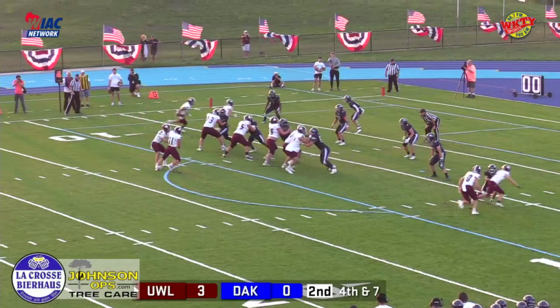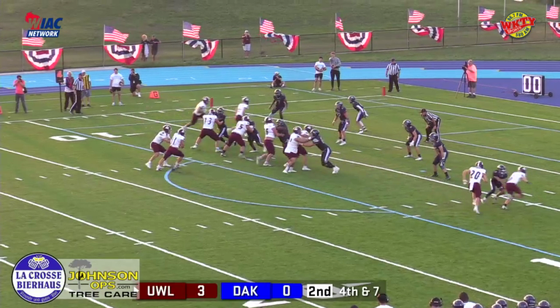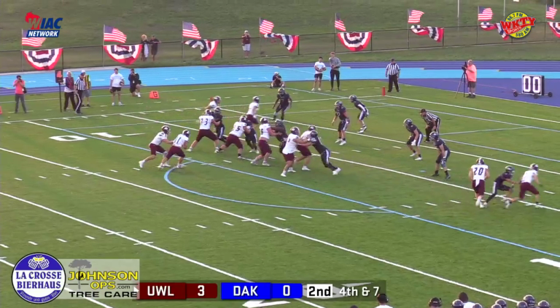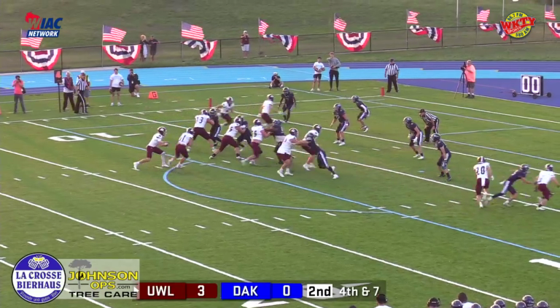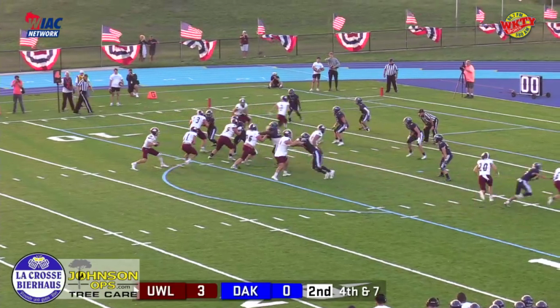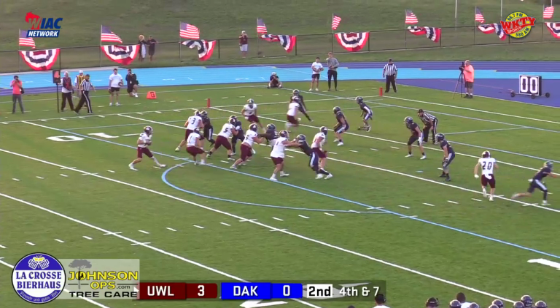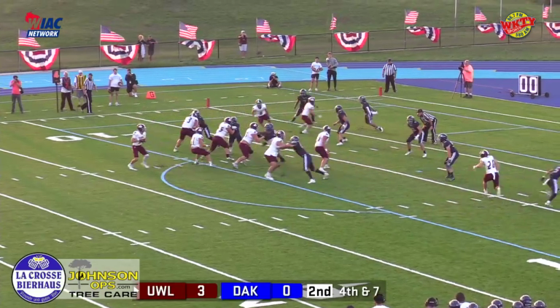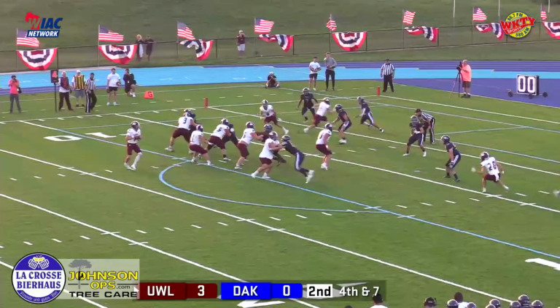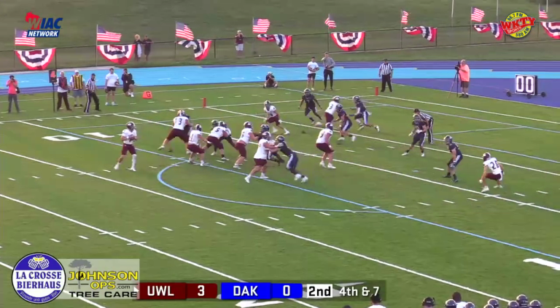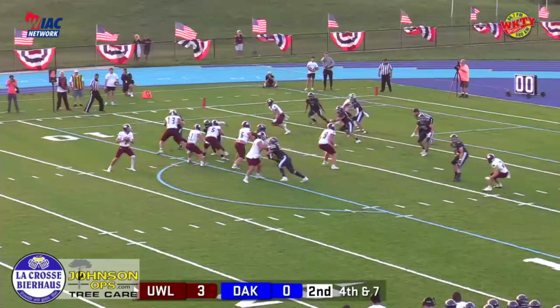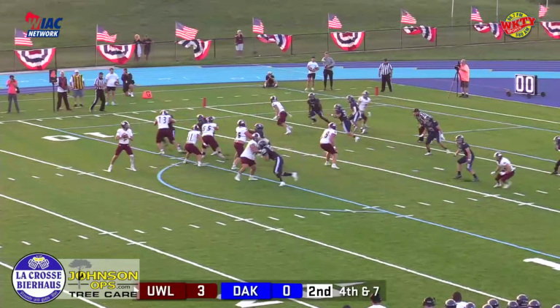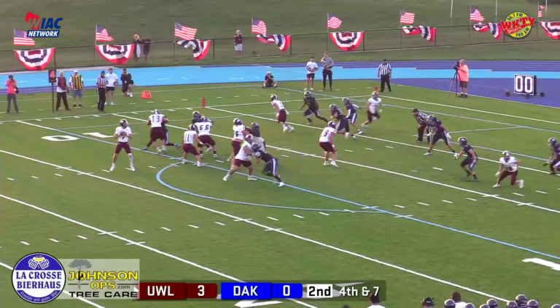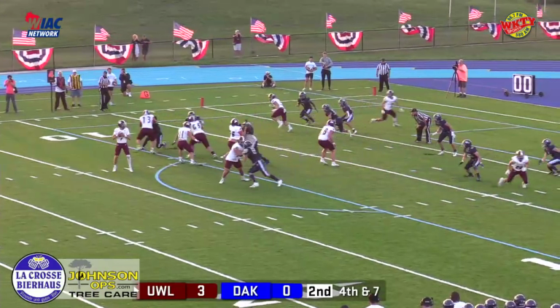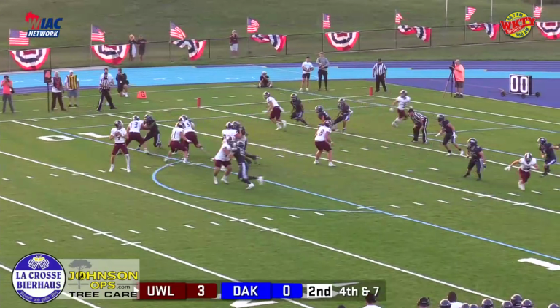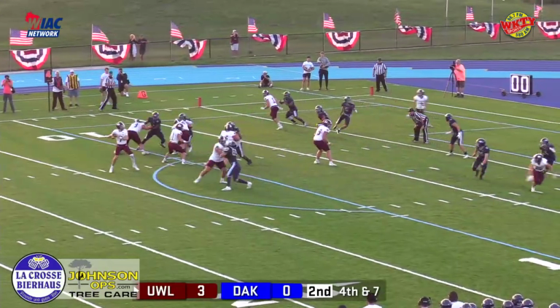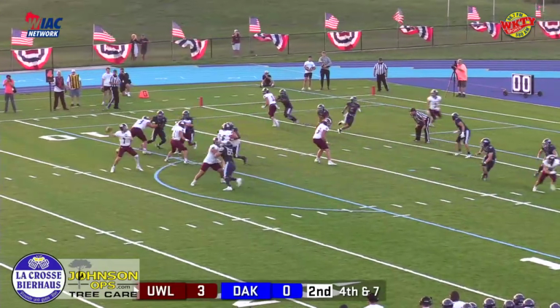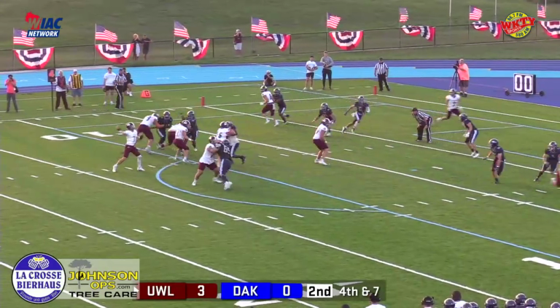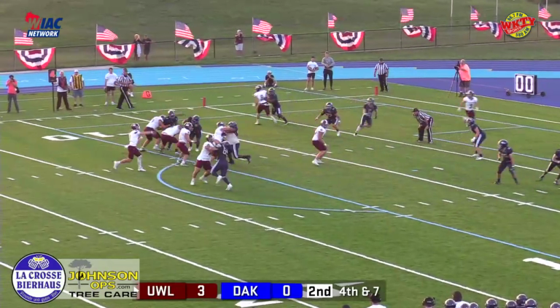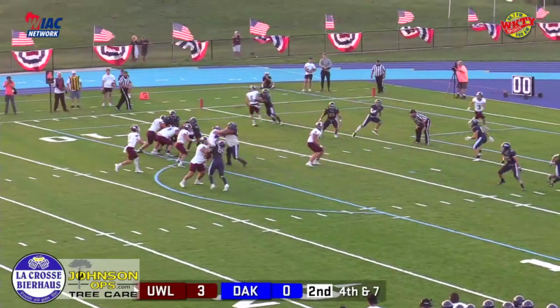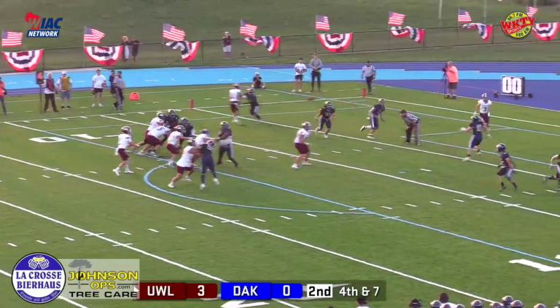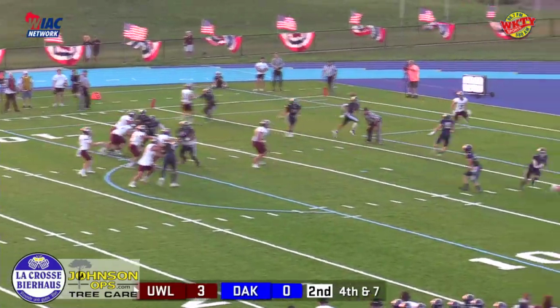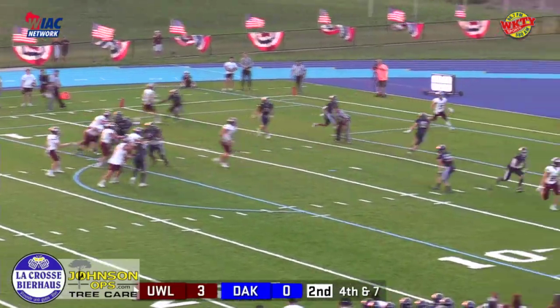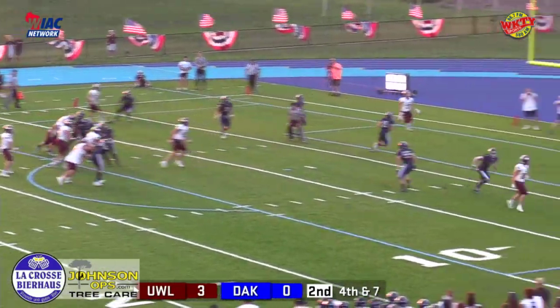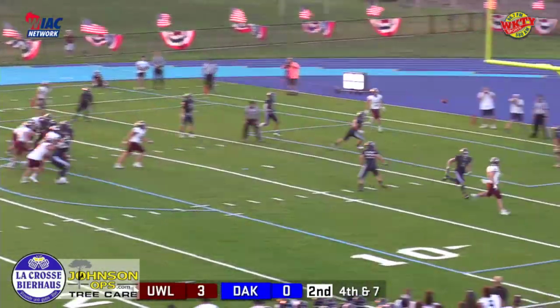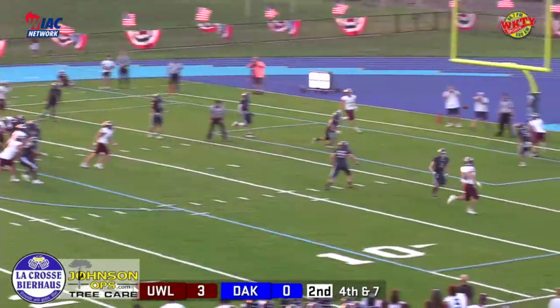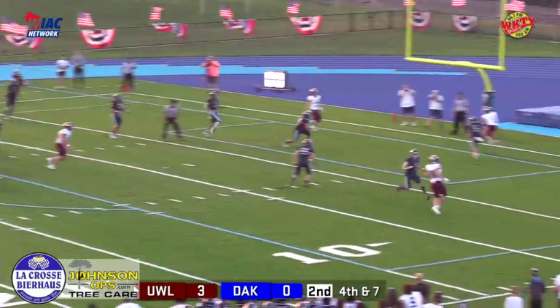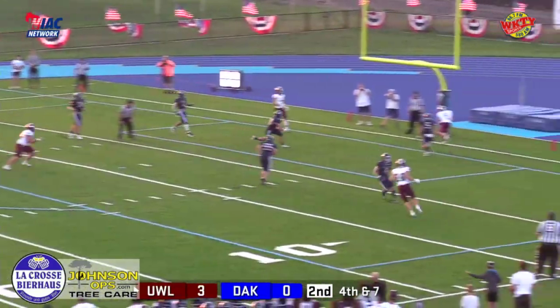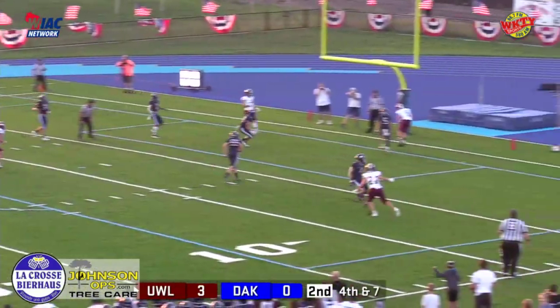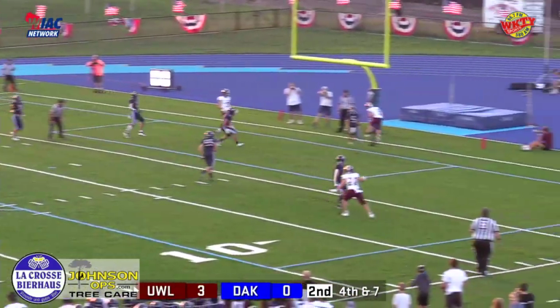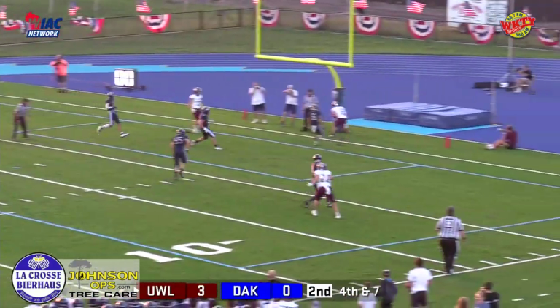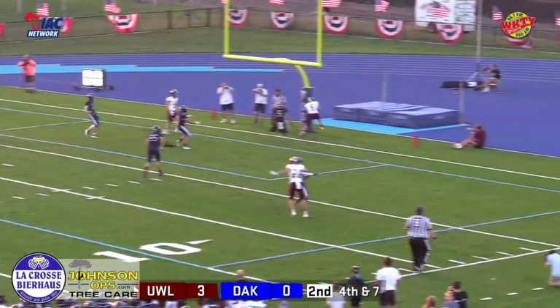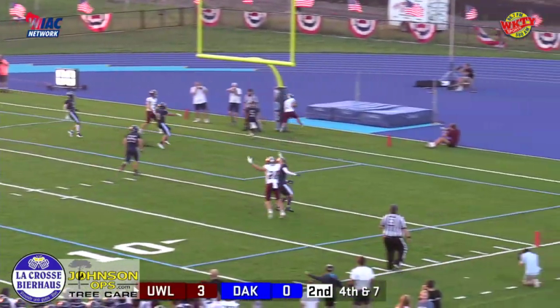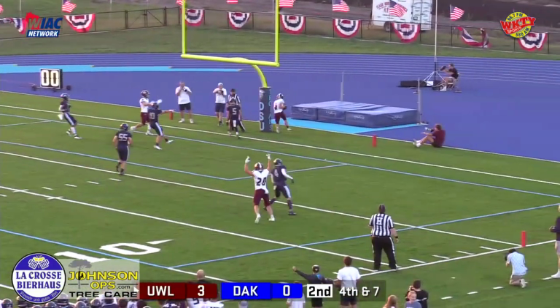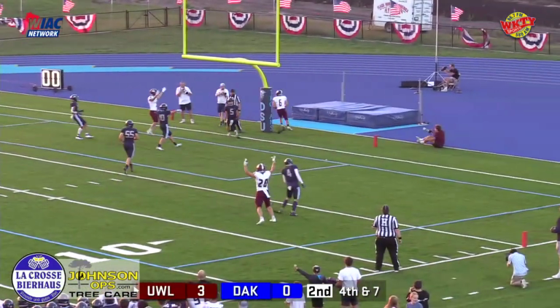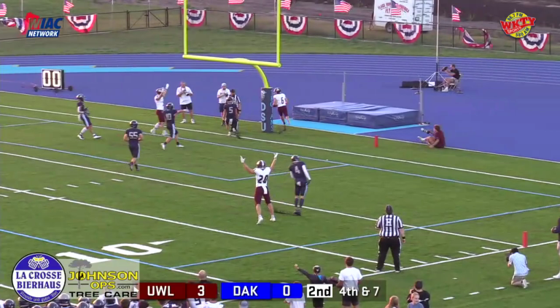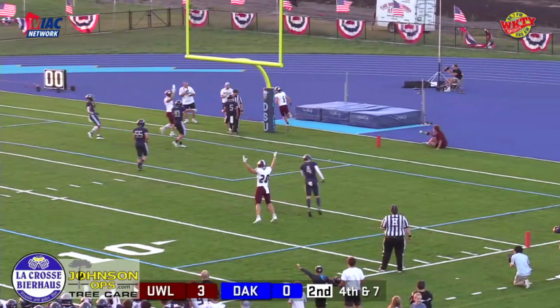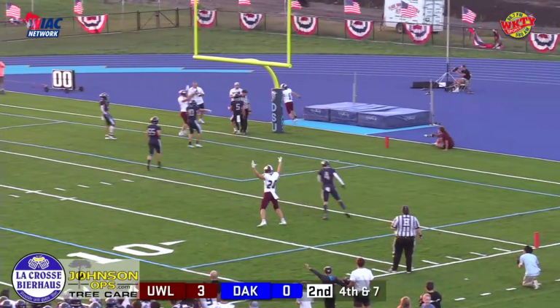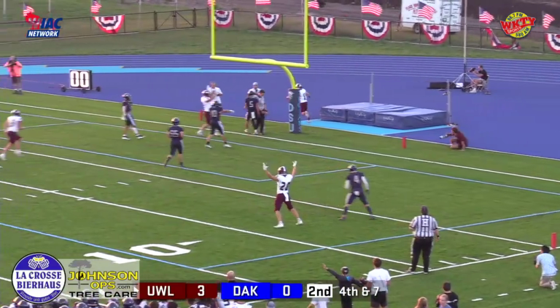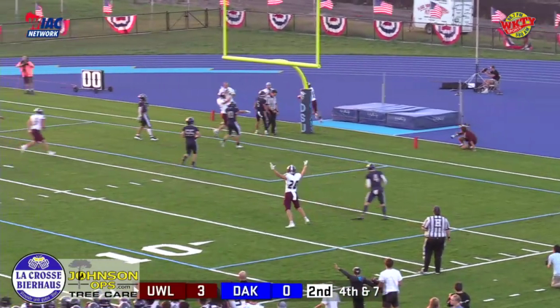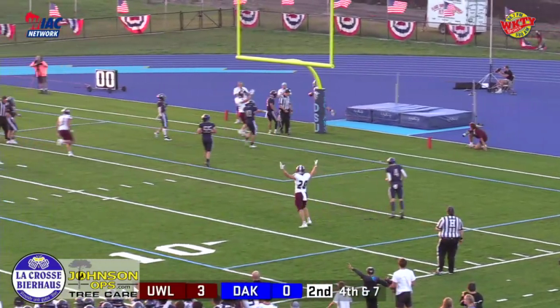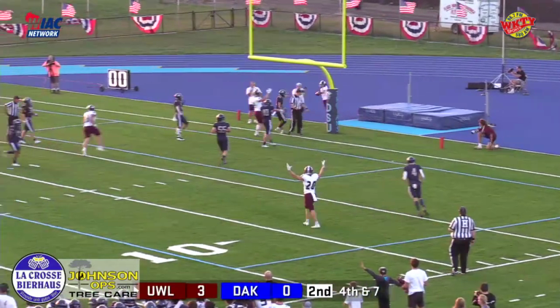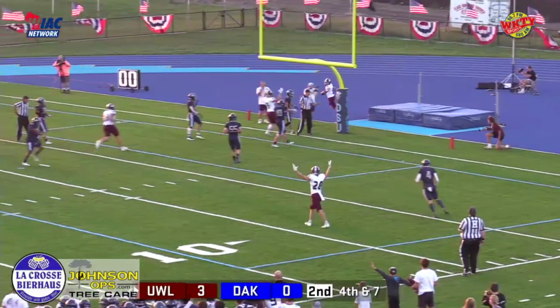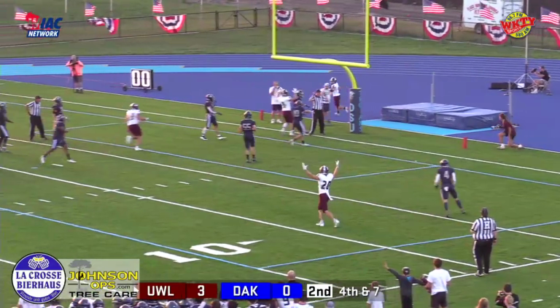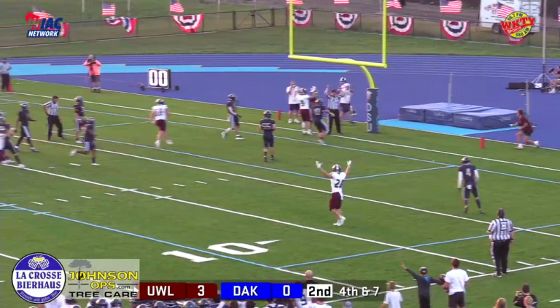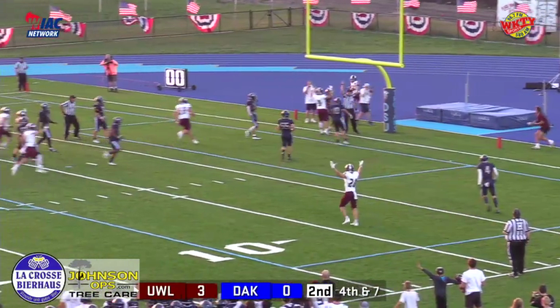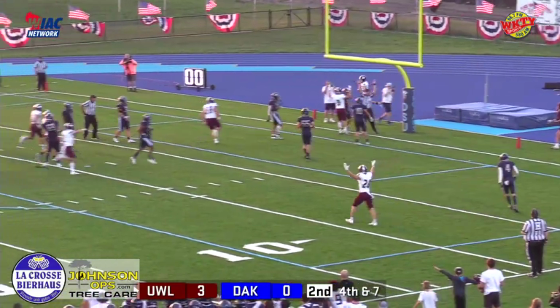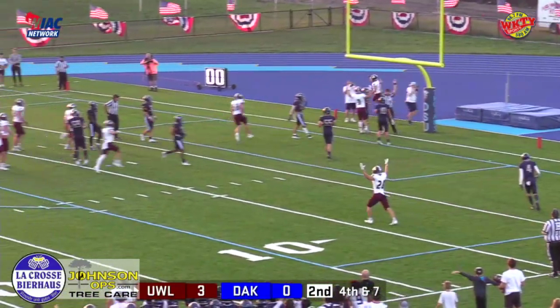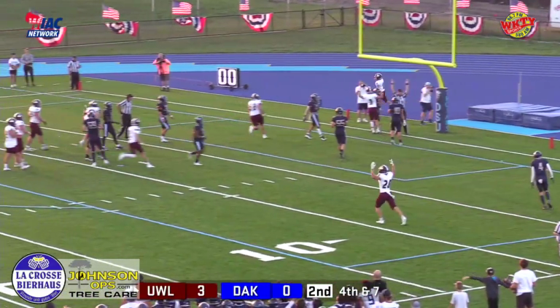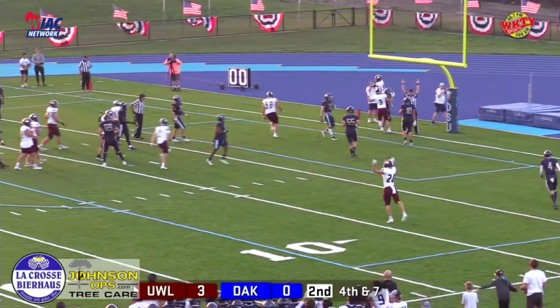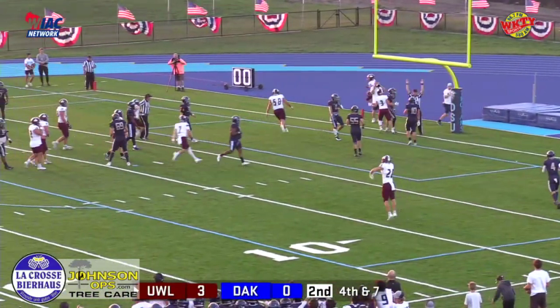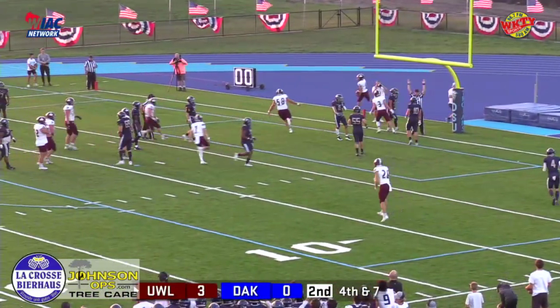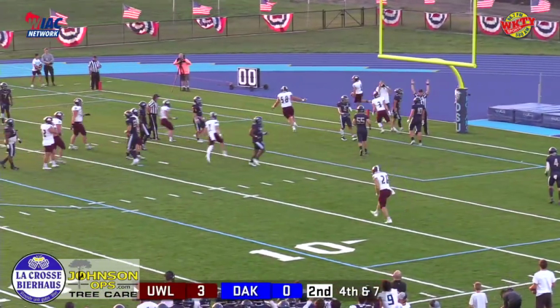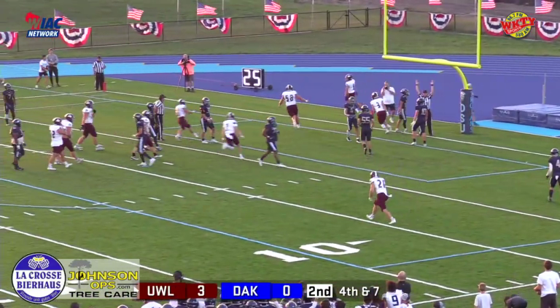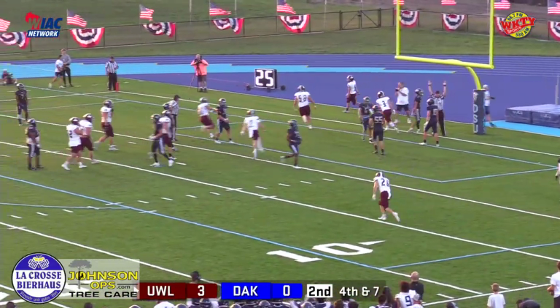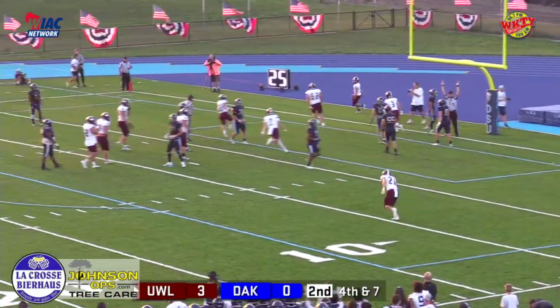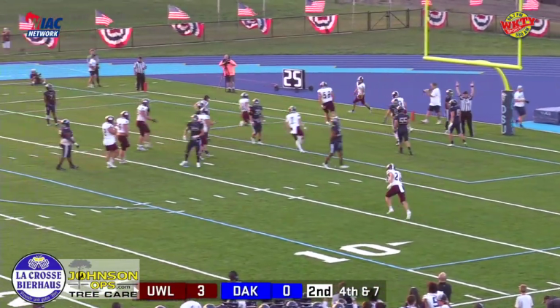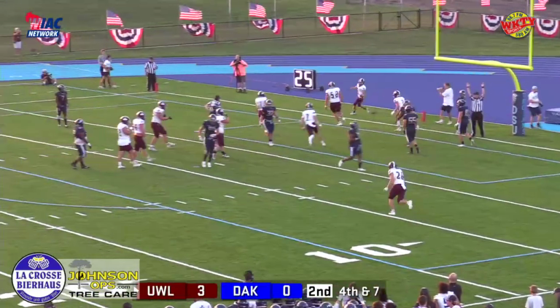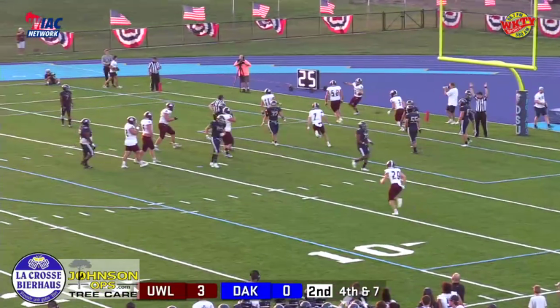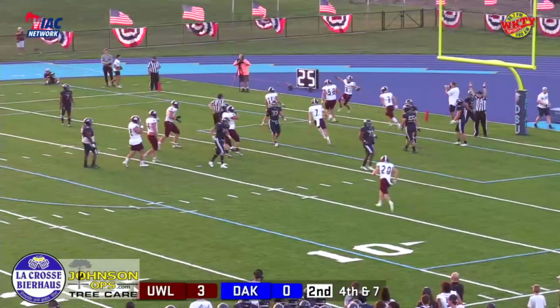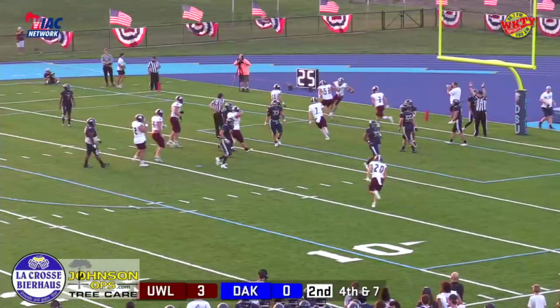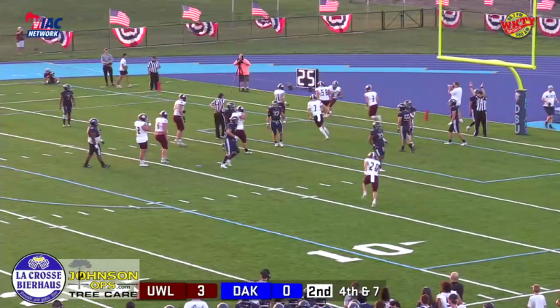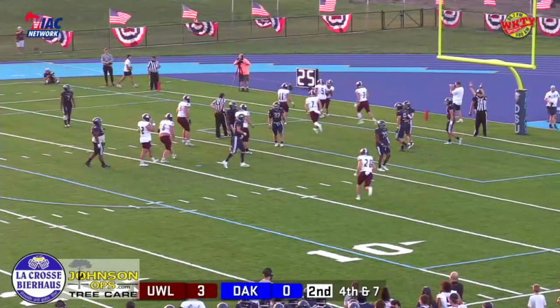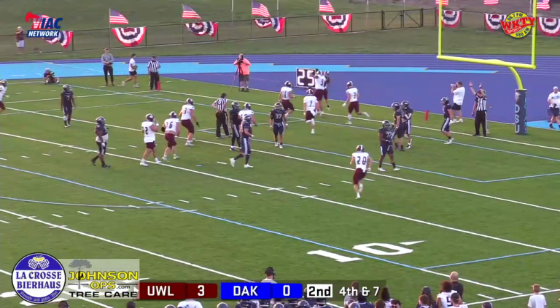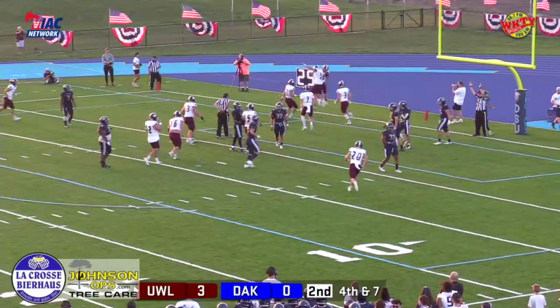Play clock winding down, here is the play action fake on the draw play, going over the middle, trying to find the back end of the end zone — it's caught for a touchdown!